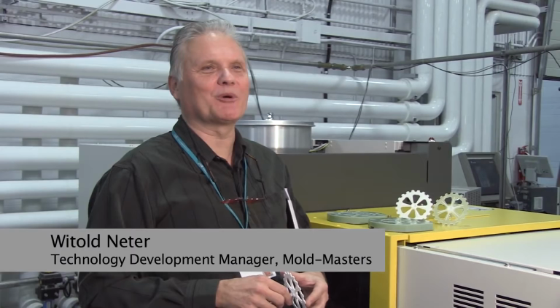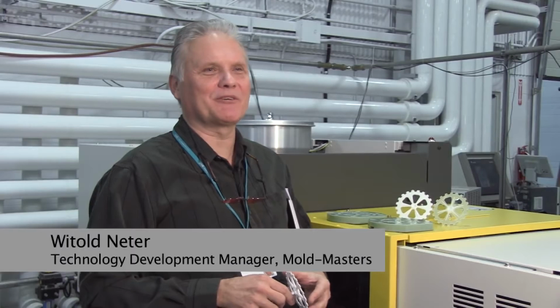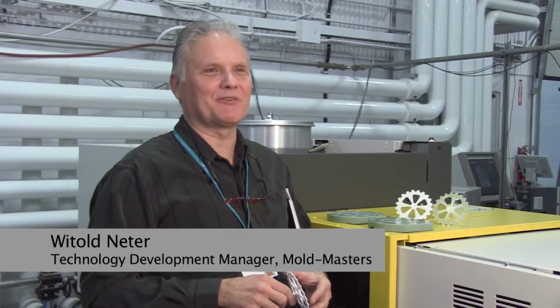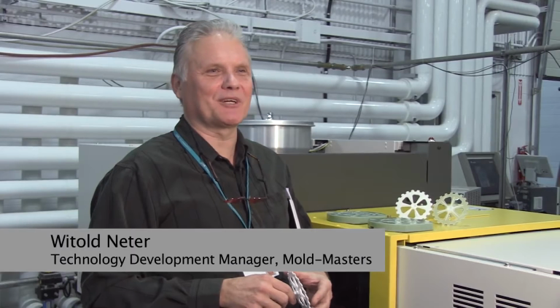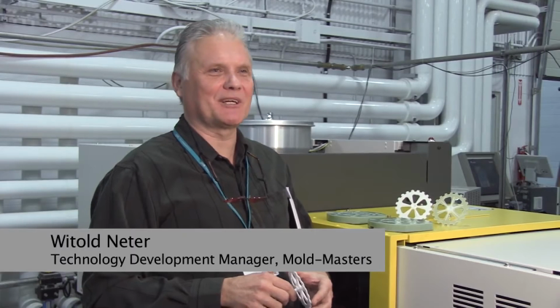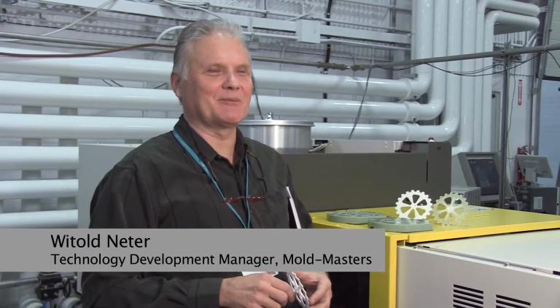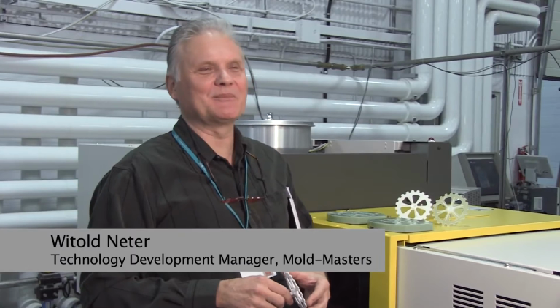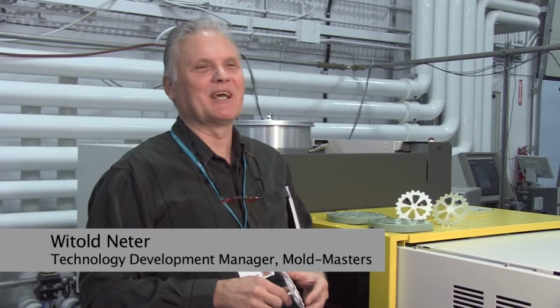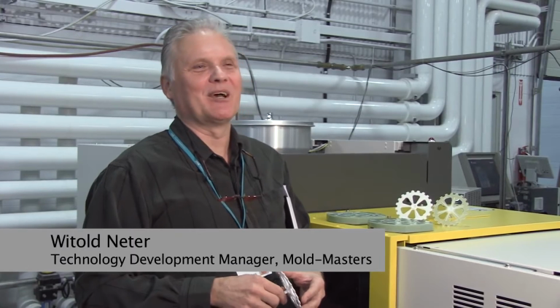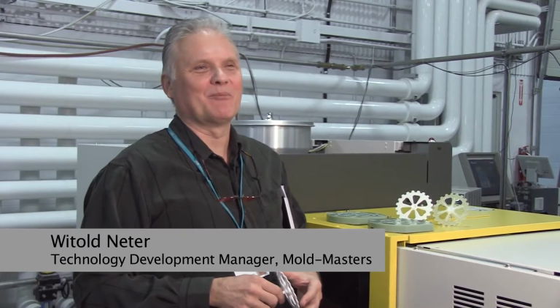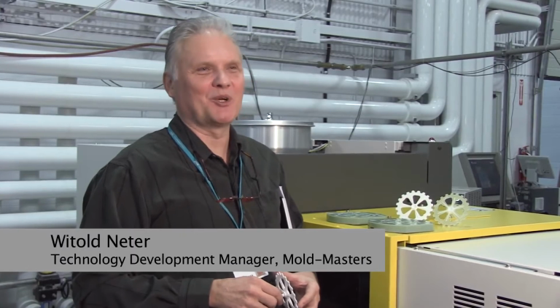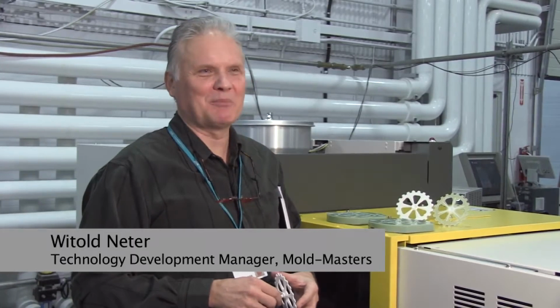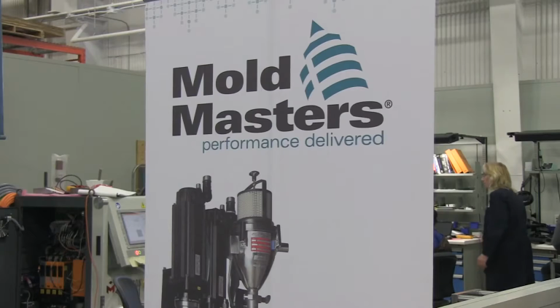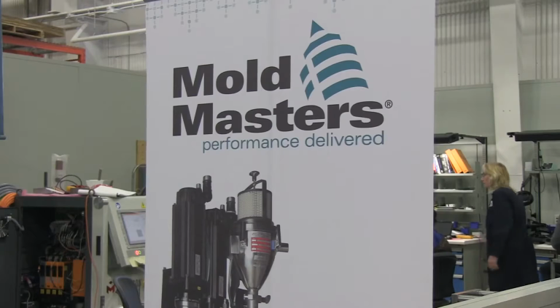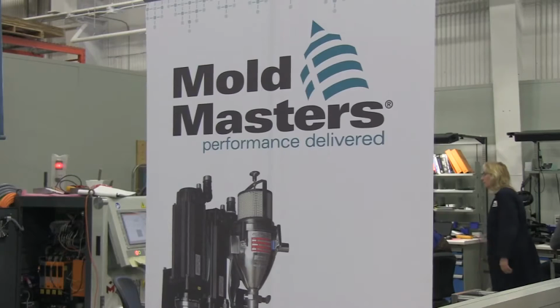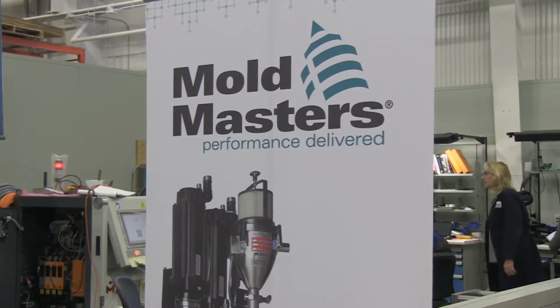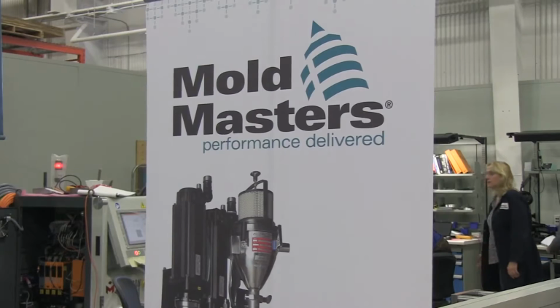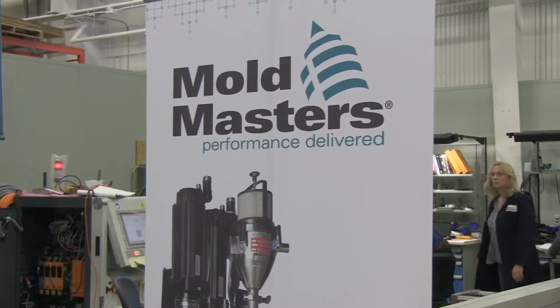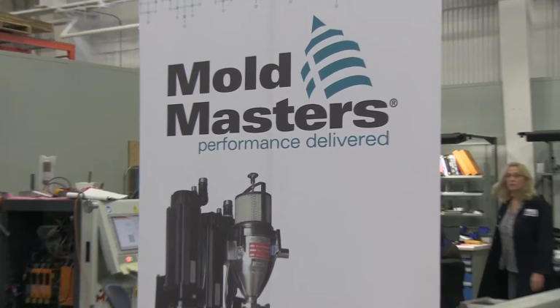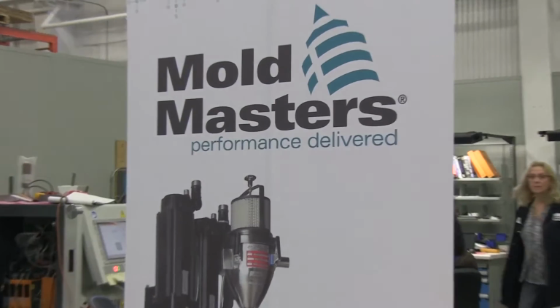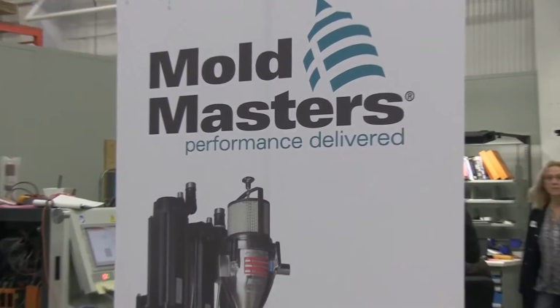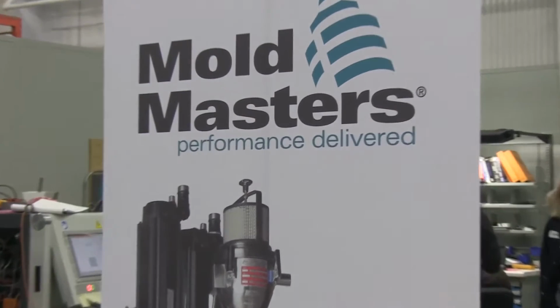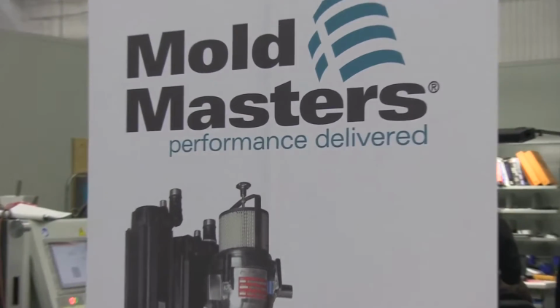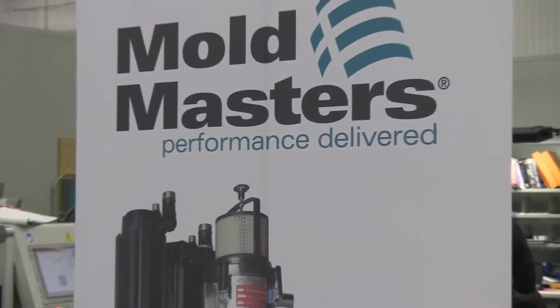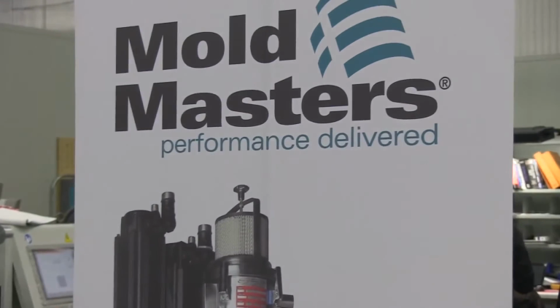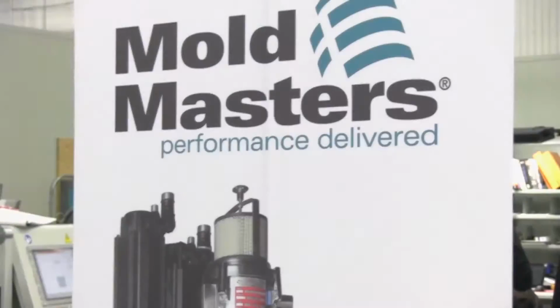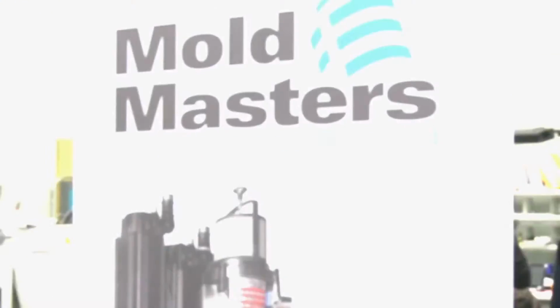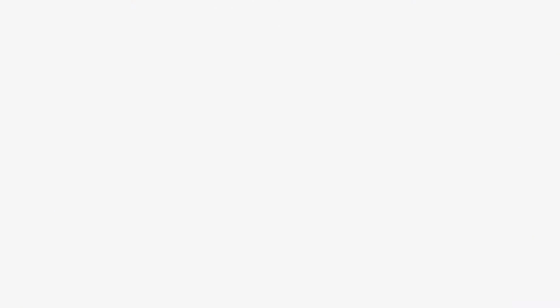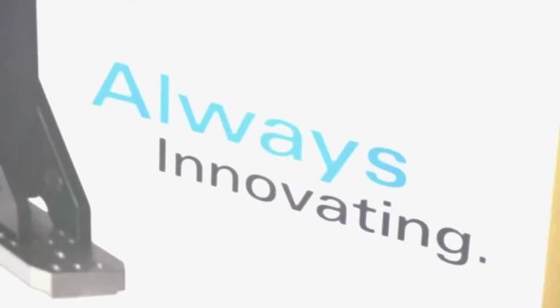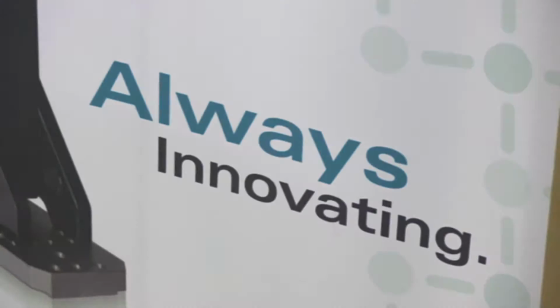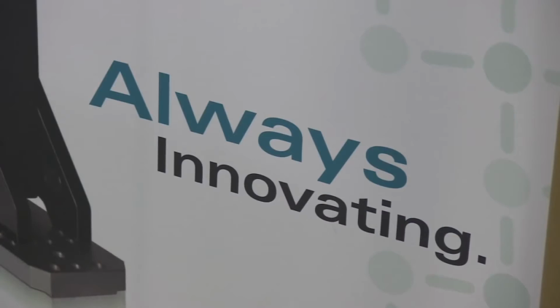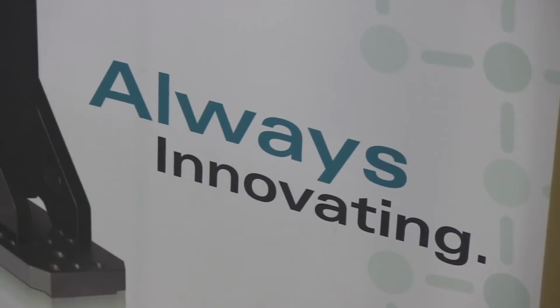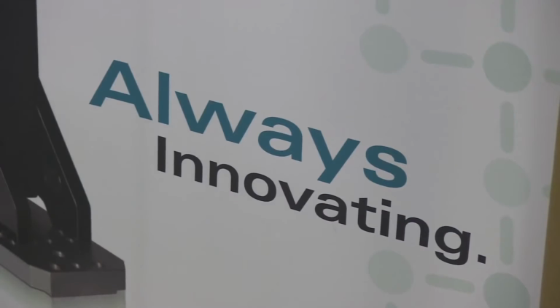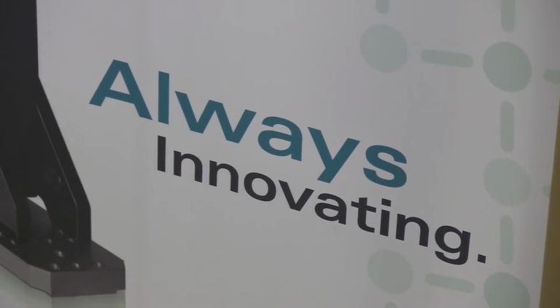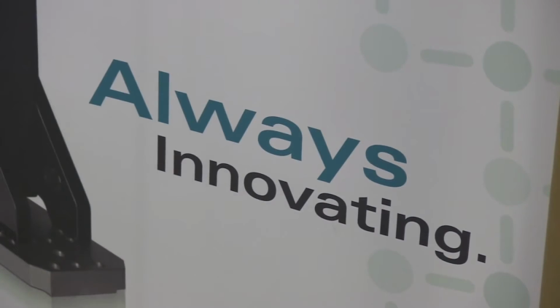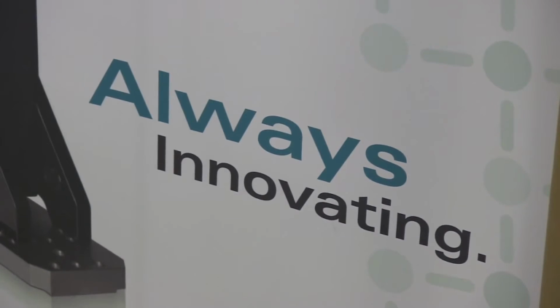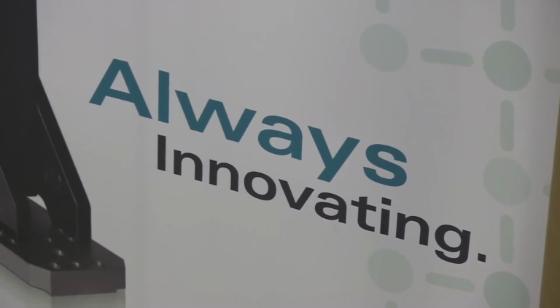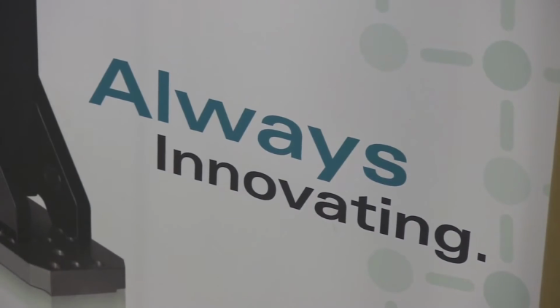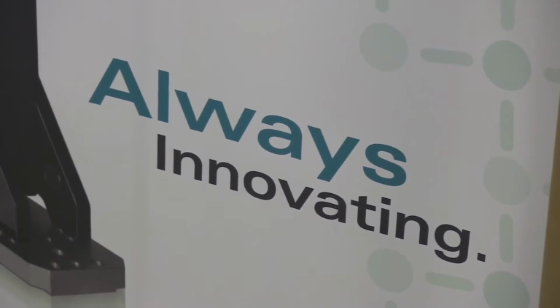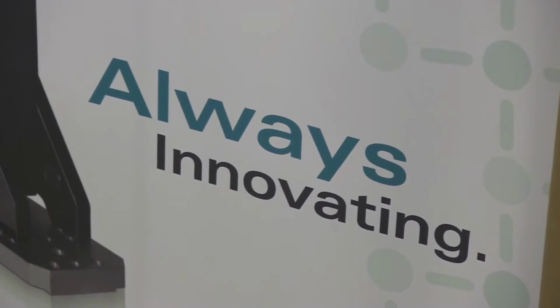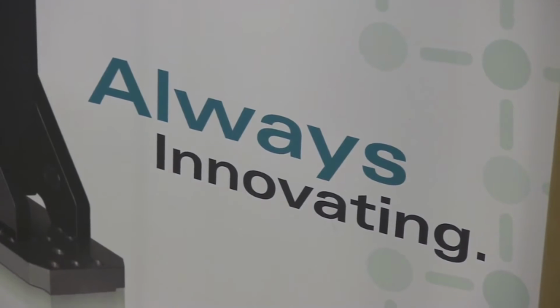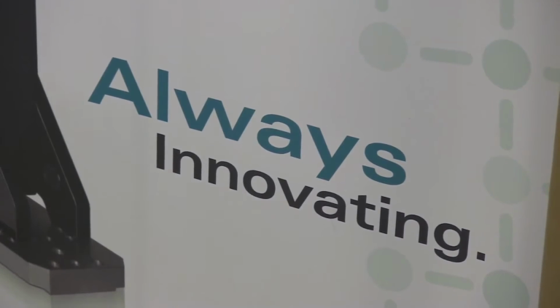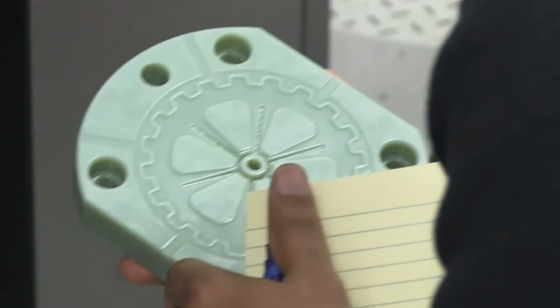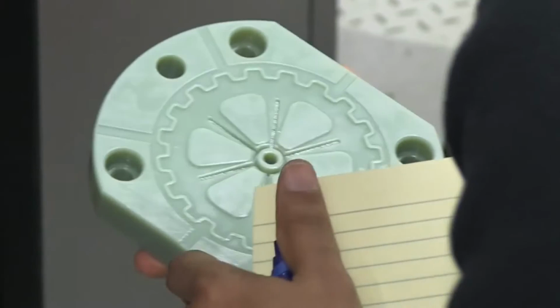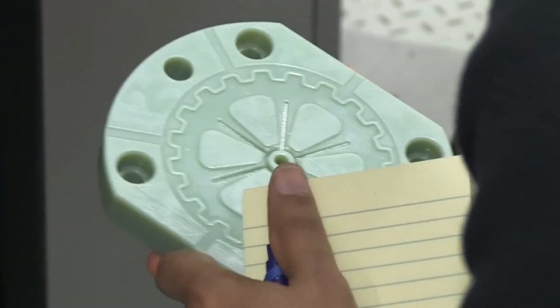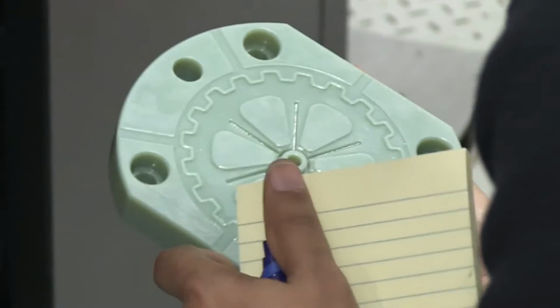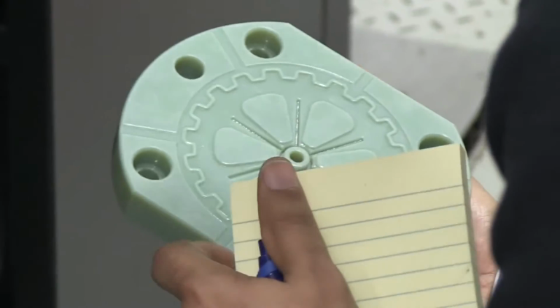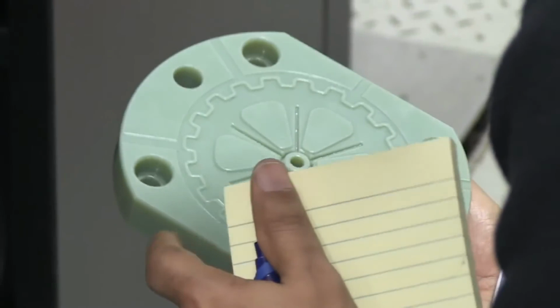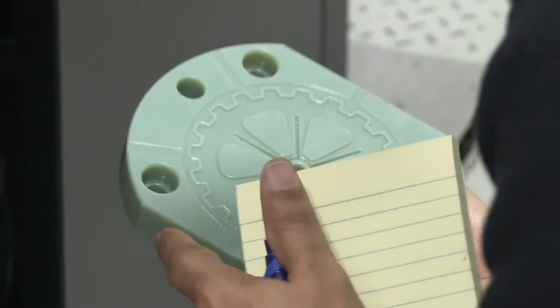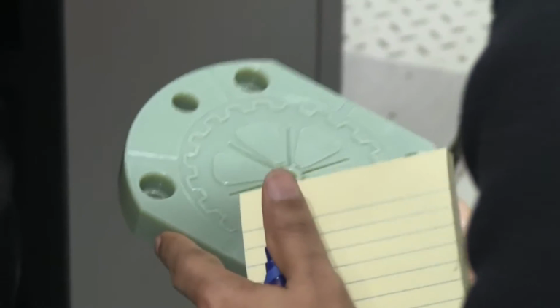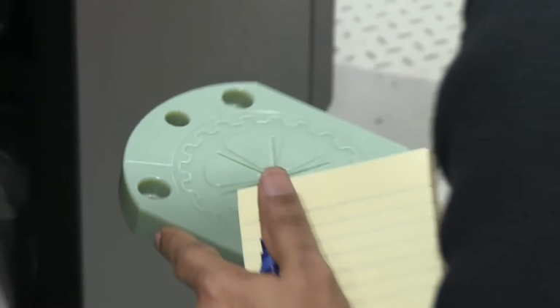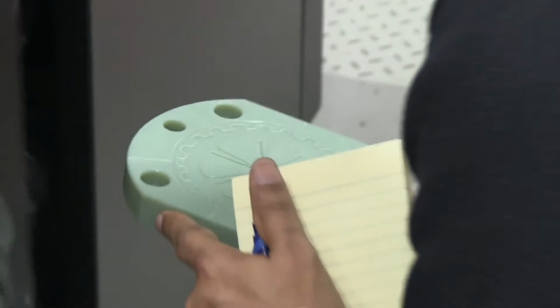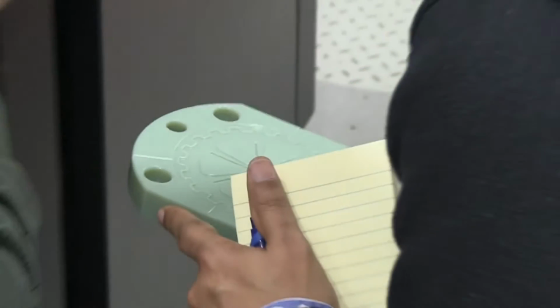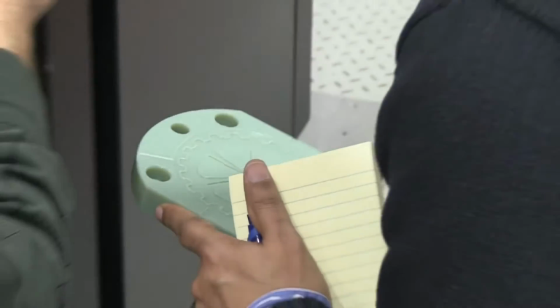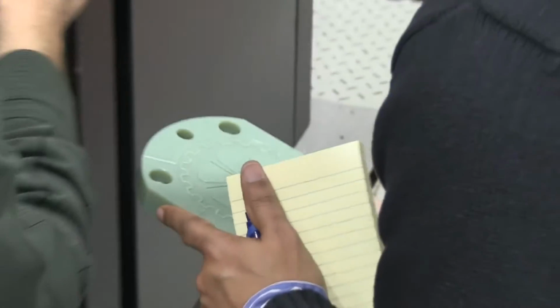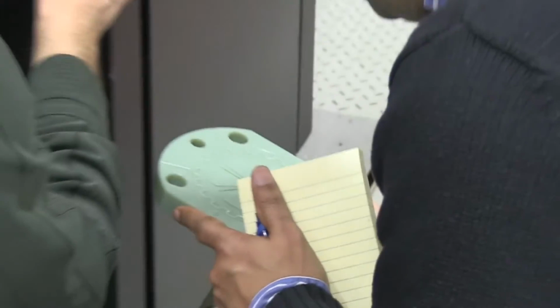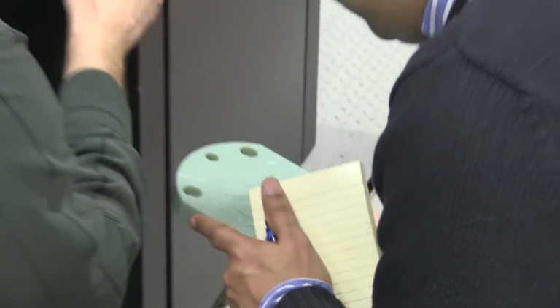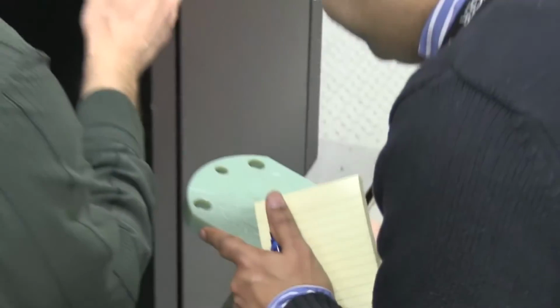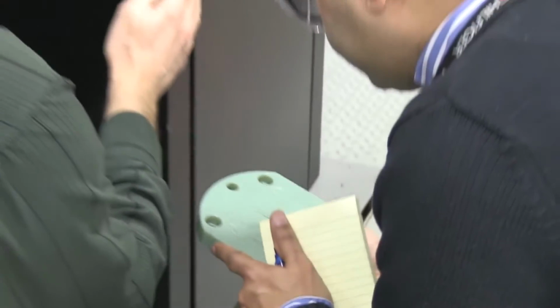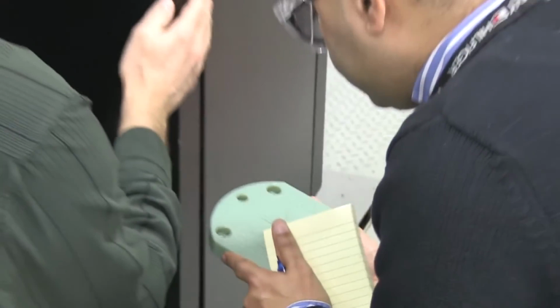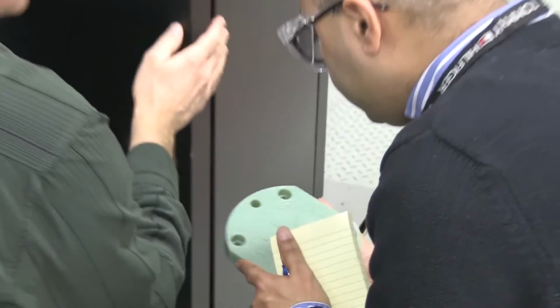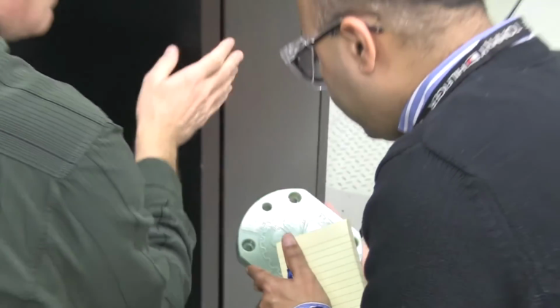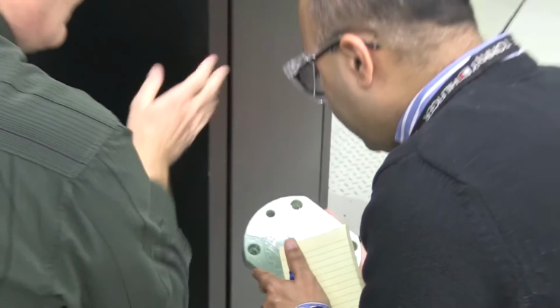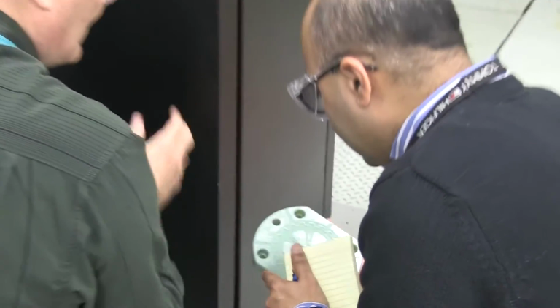My name is Vital Netter. I work for Mold Master. I'm responsible for technology development and supporting customers in any needs they have.